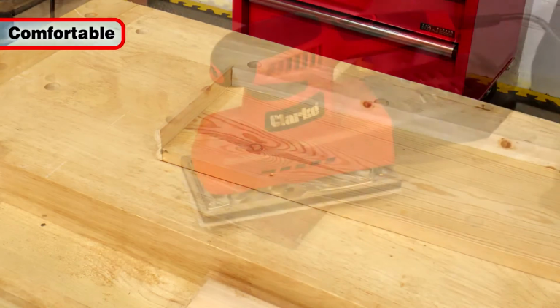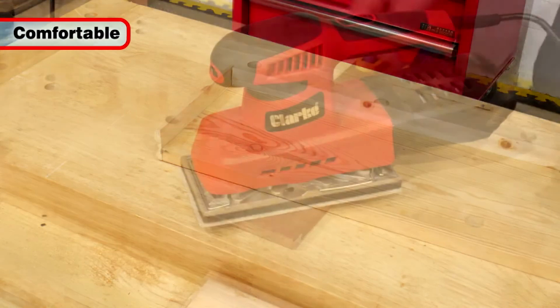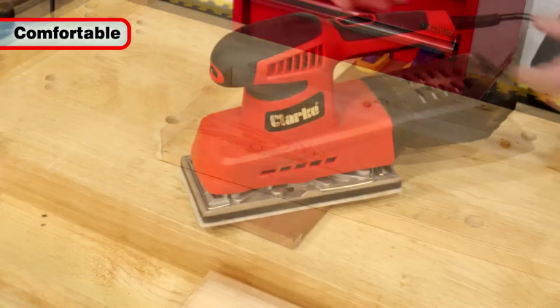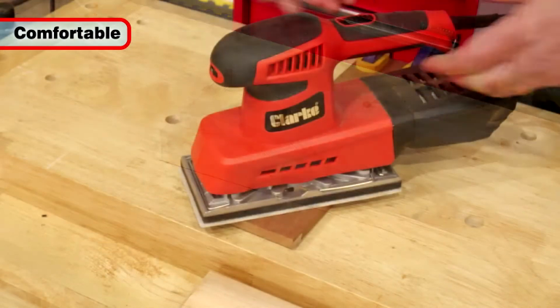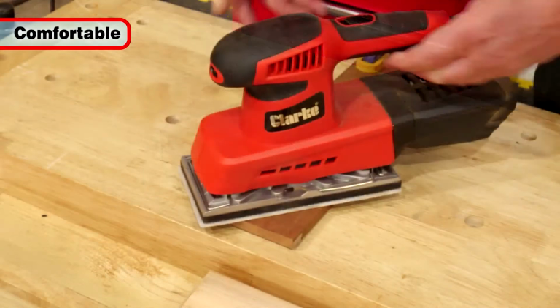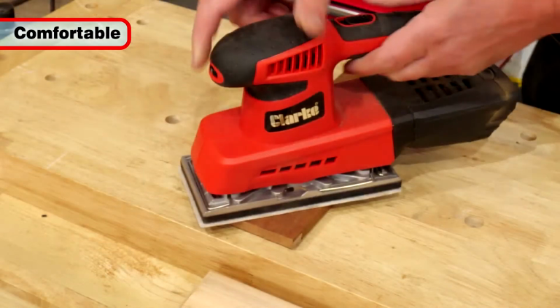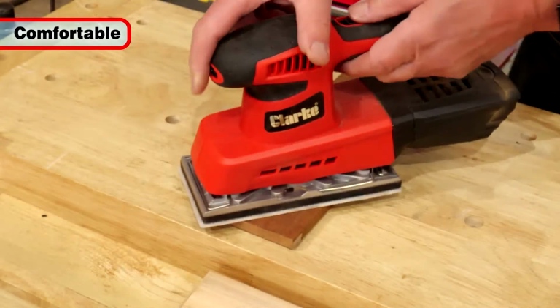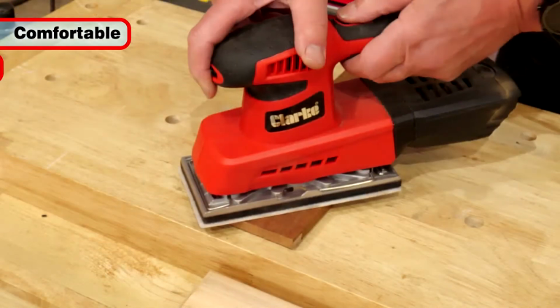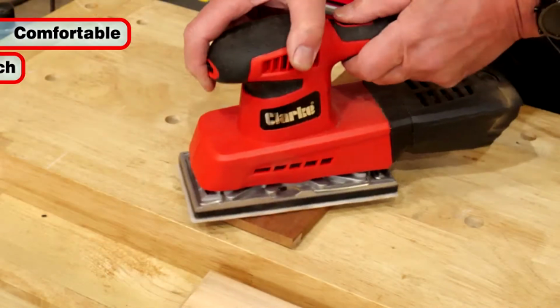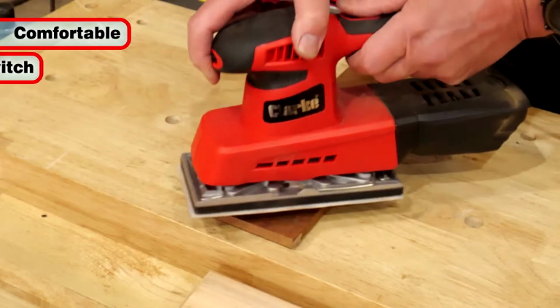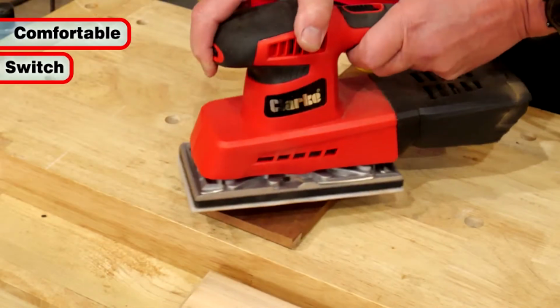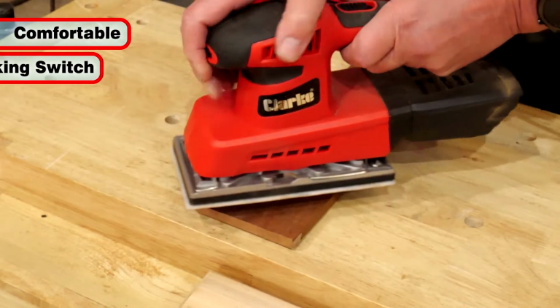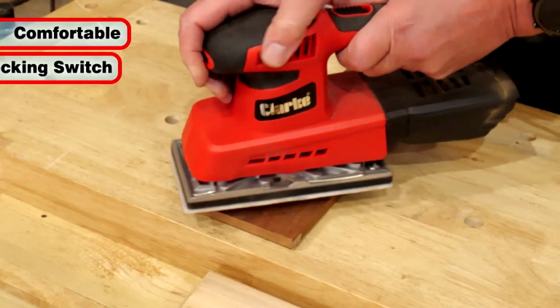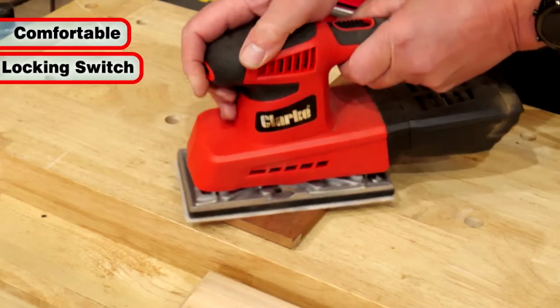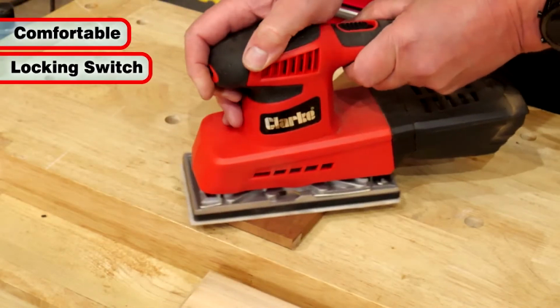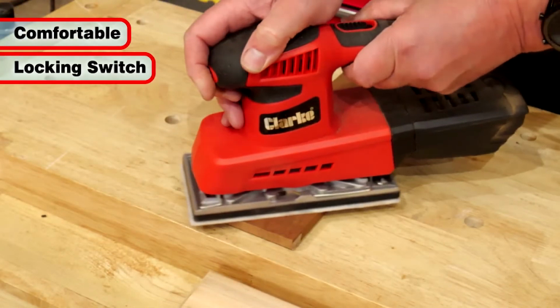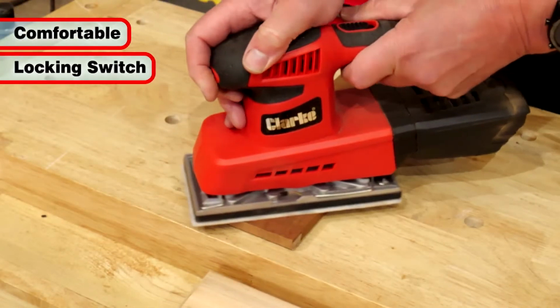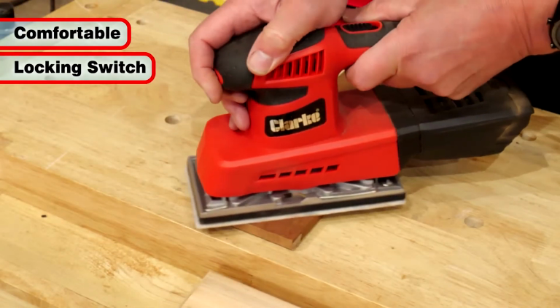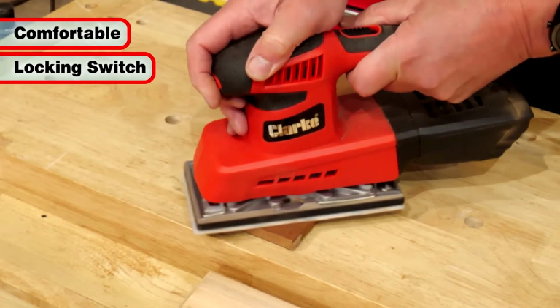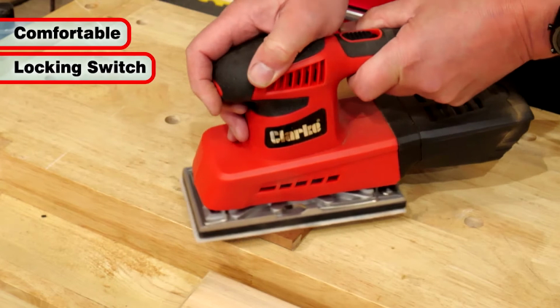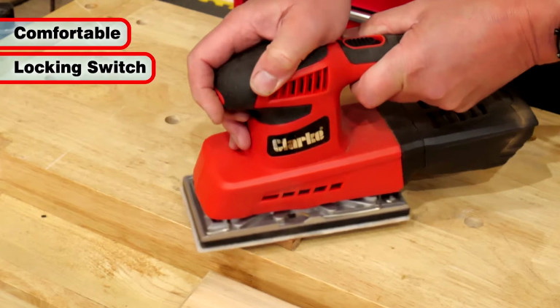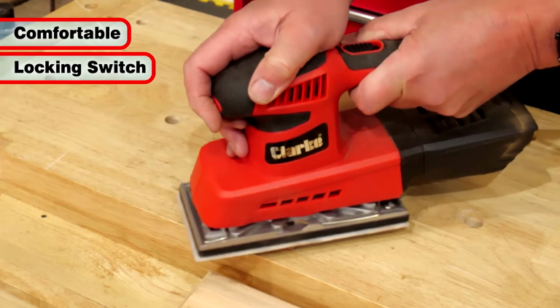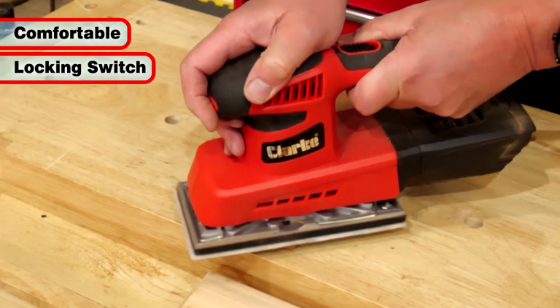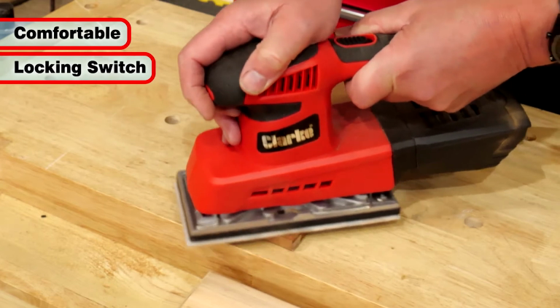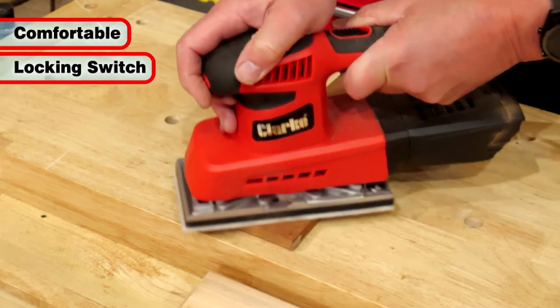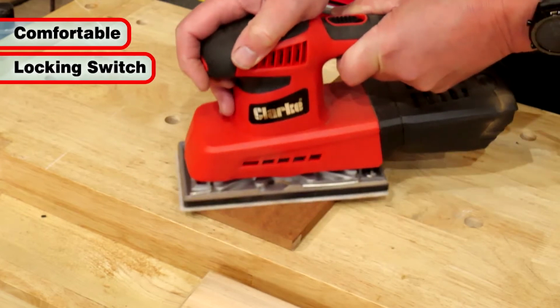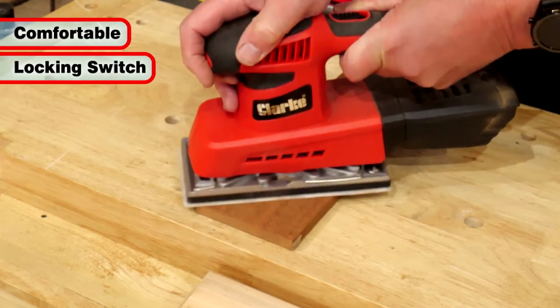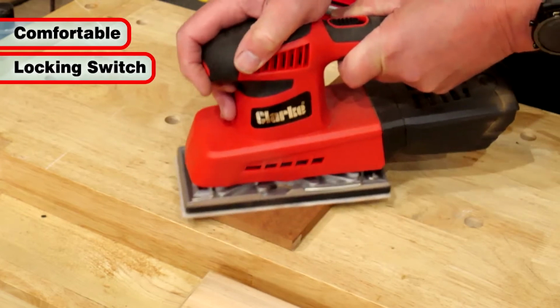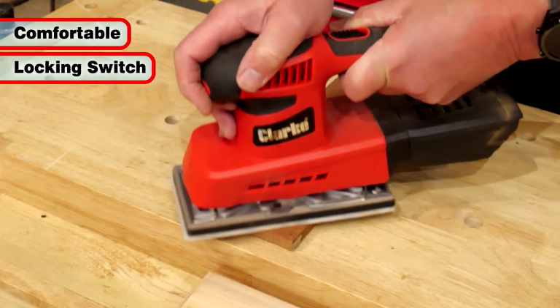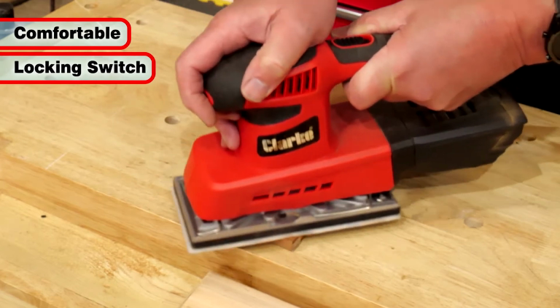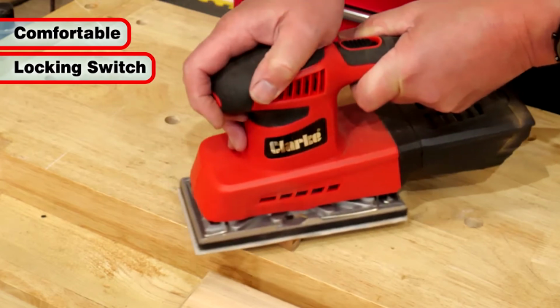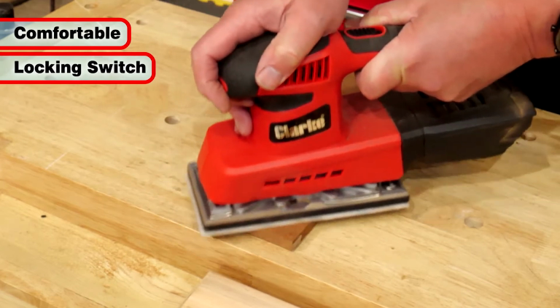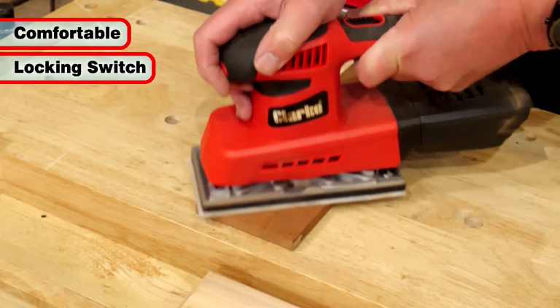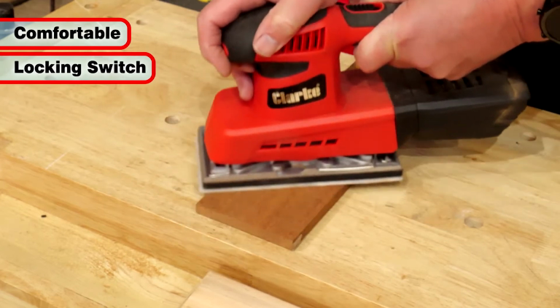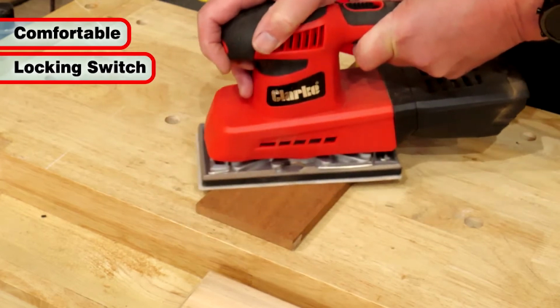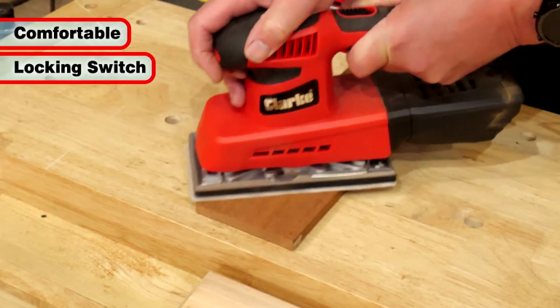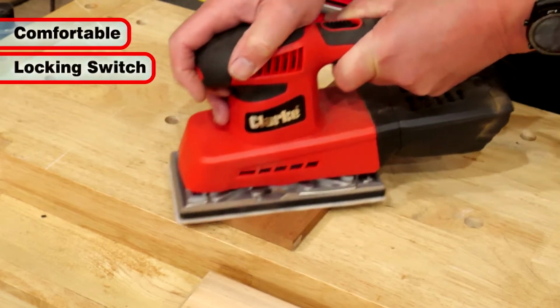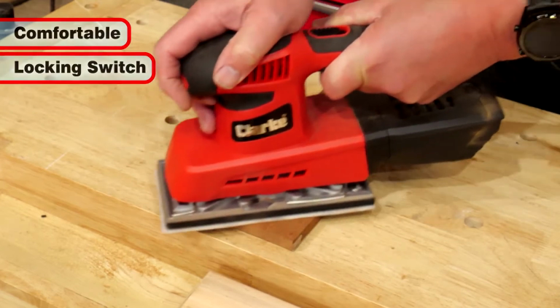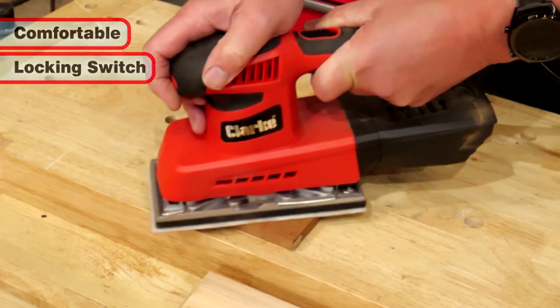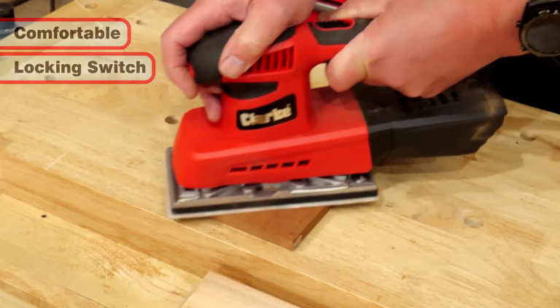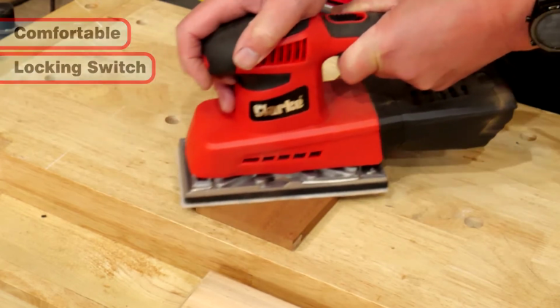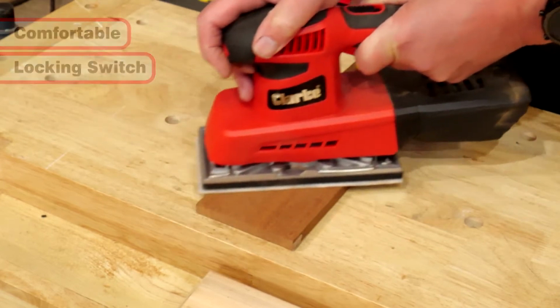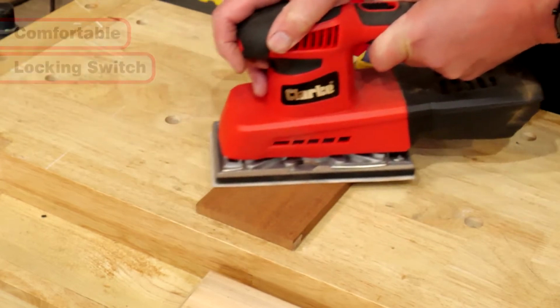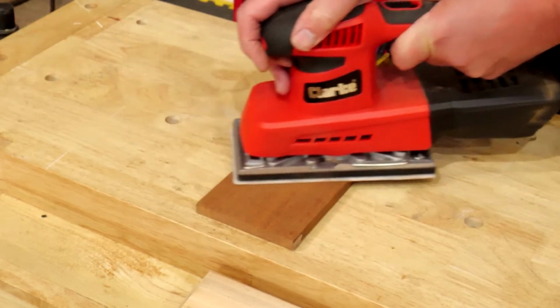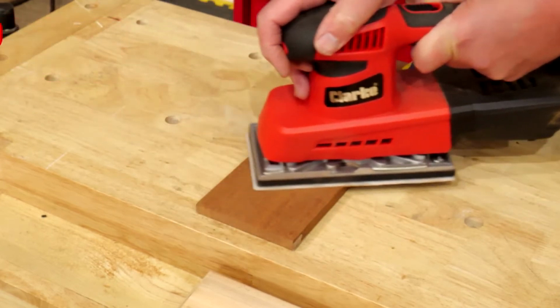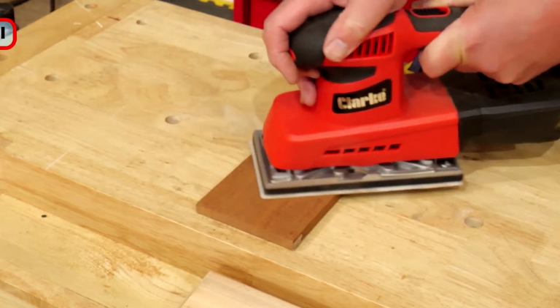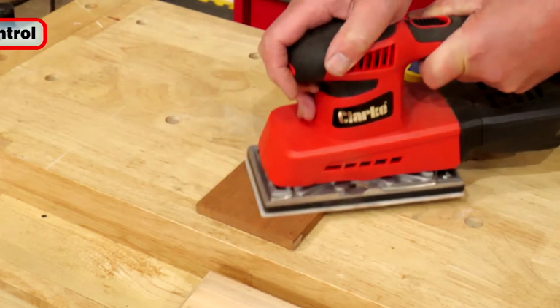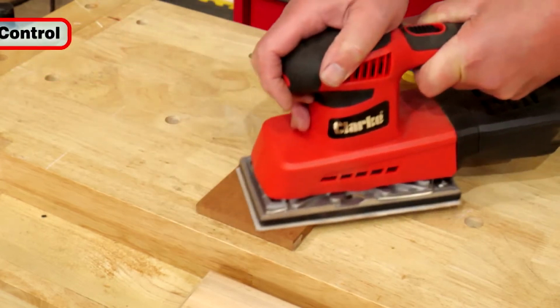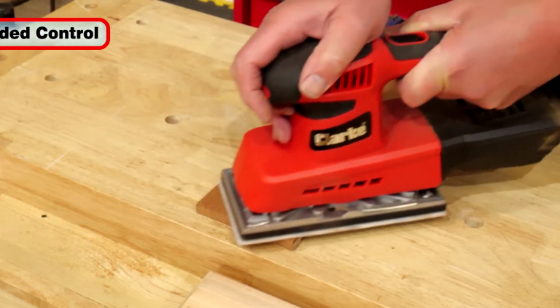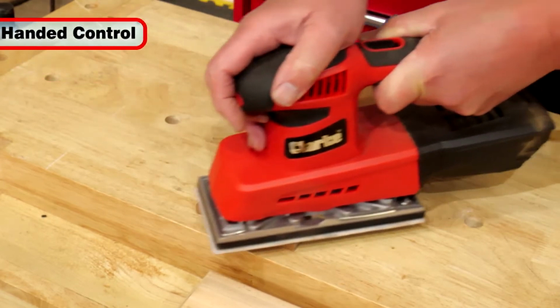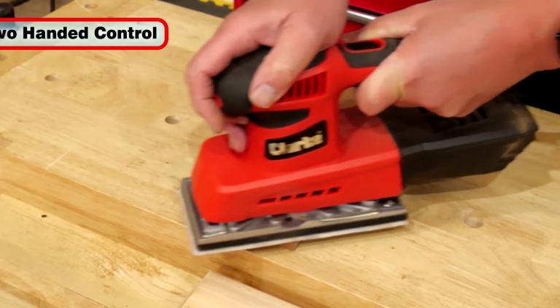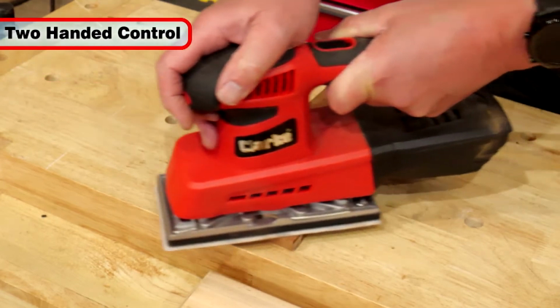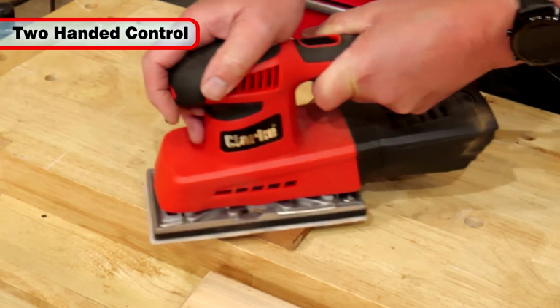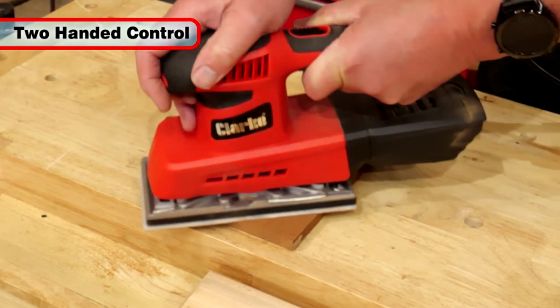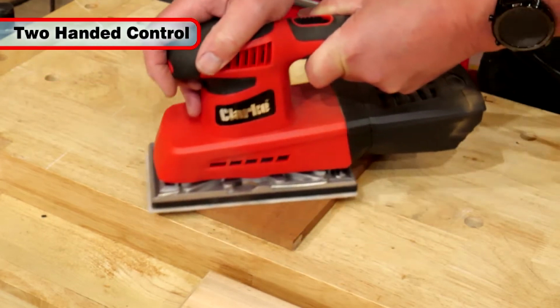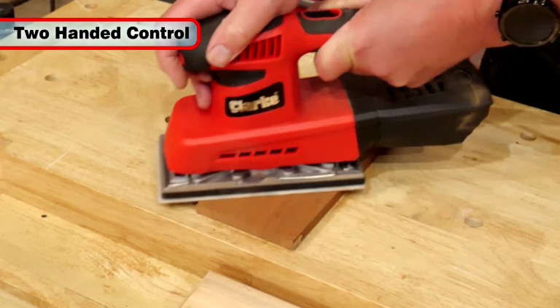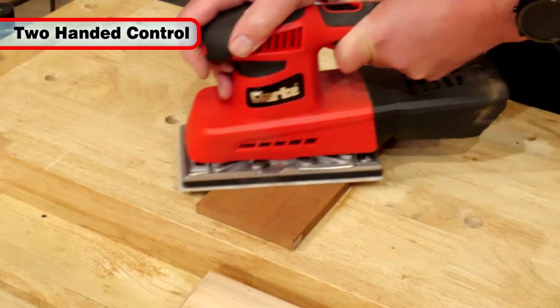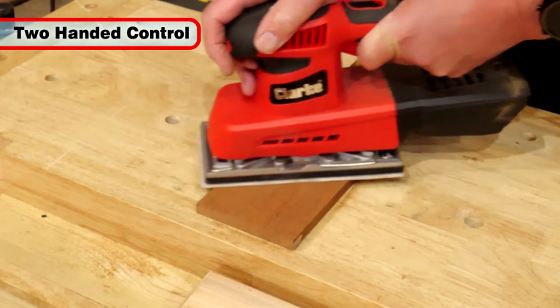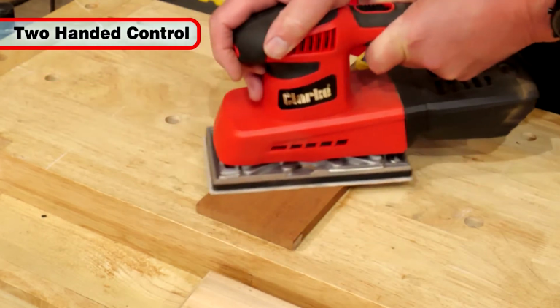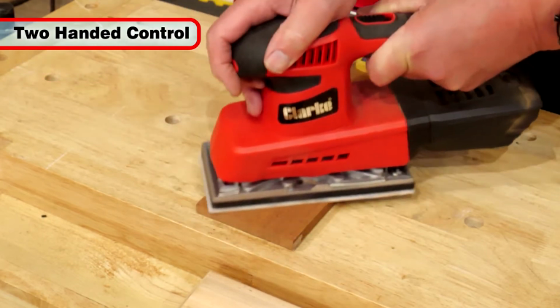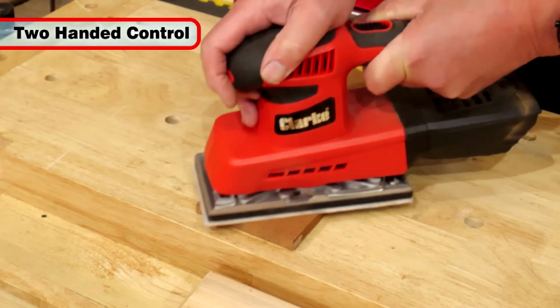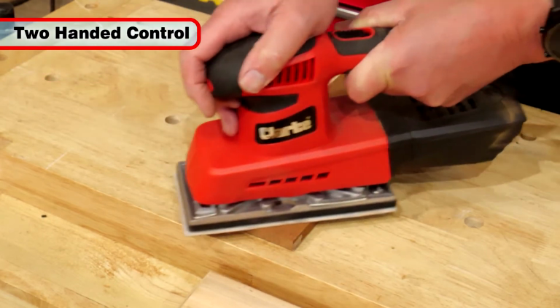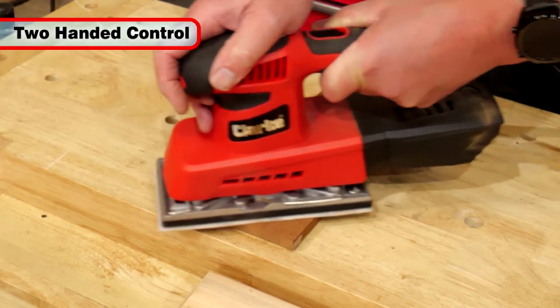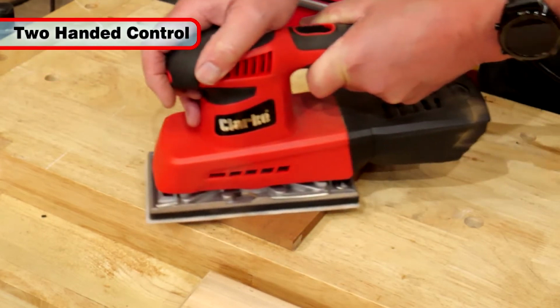Comfortable to use, the on-off switch locks in either position, enabling simple two-handed control.